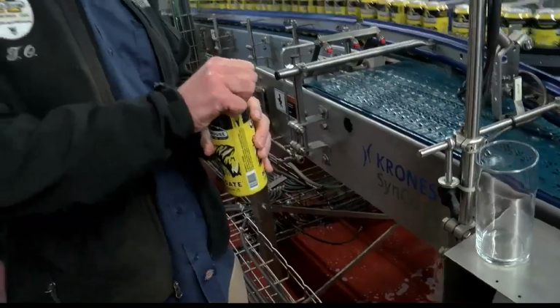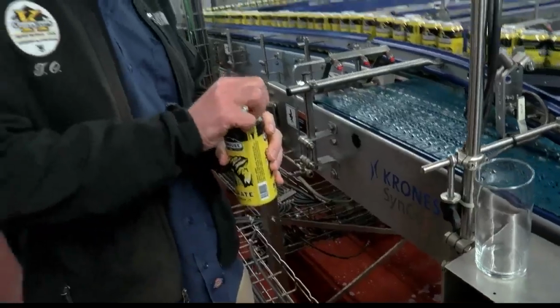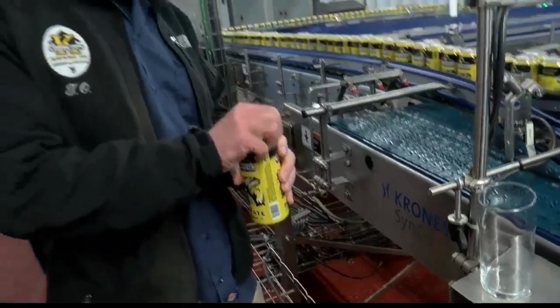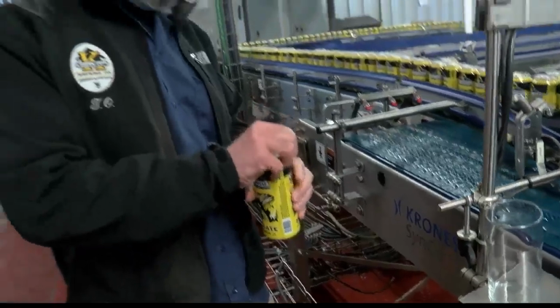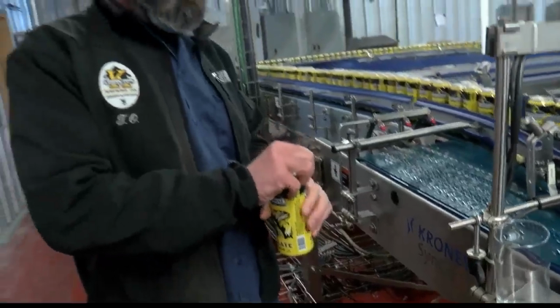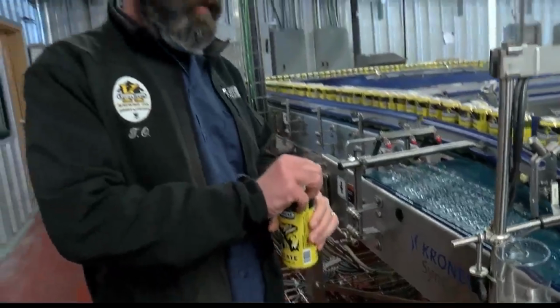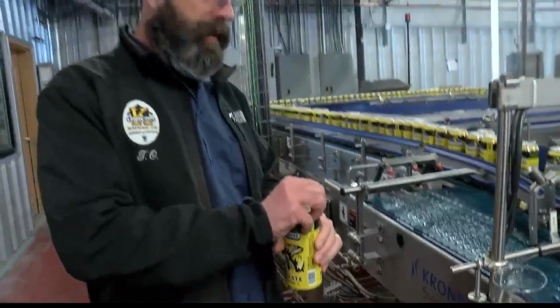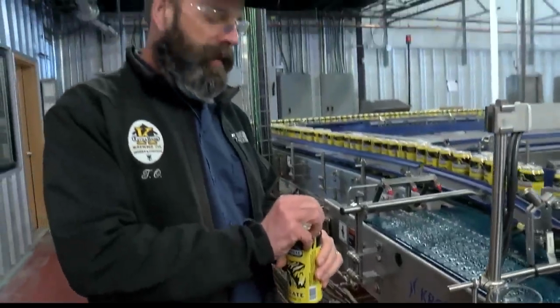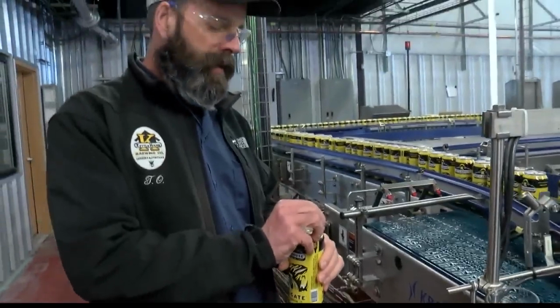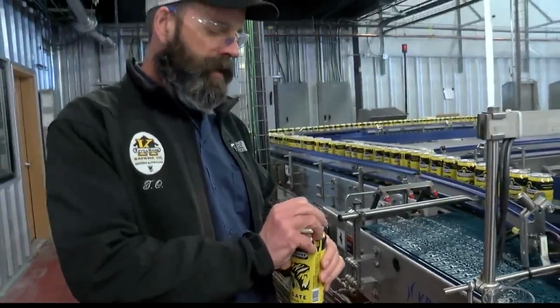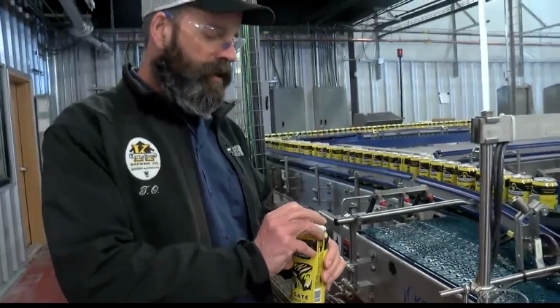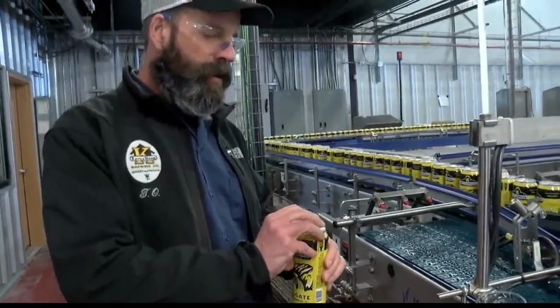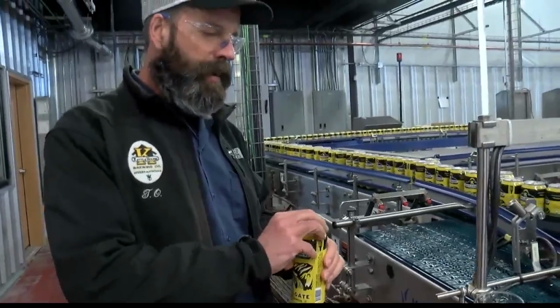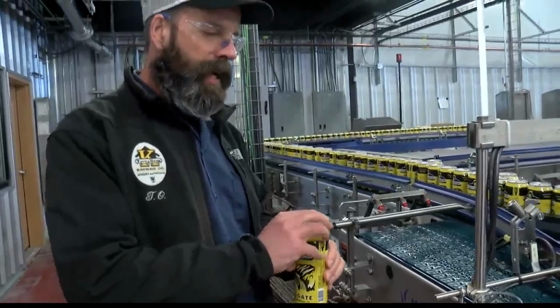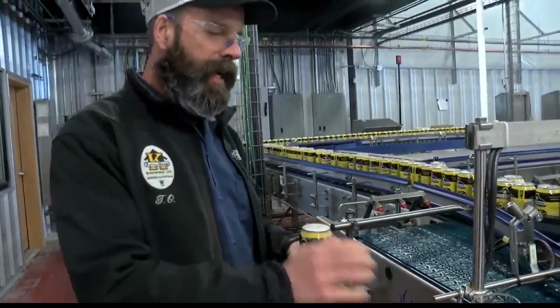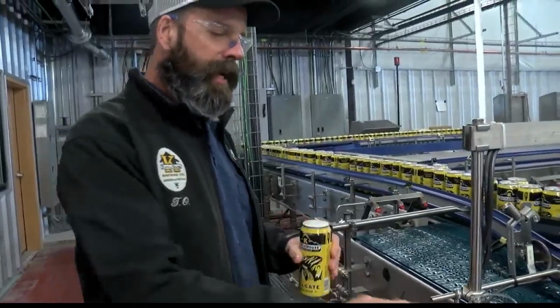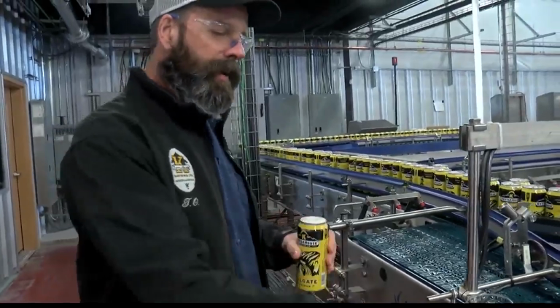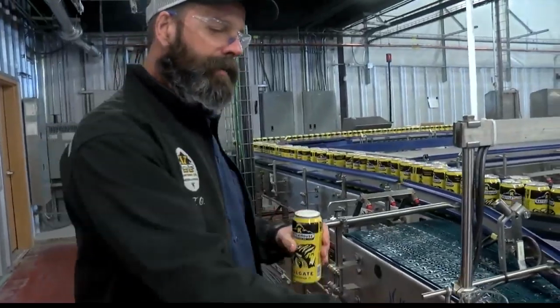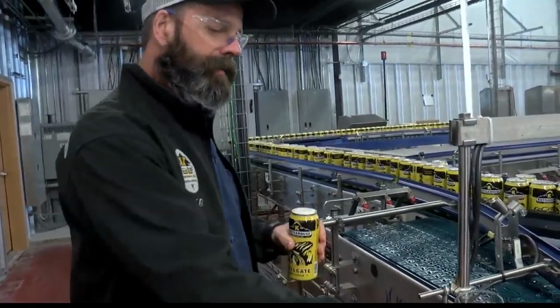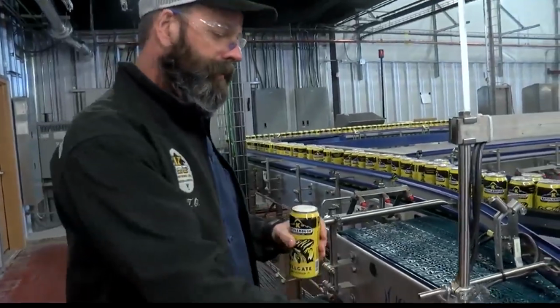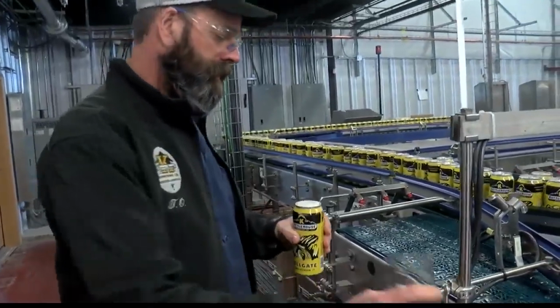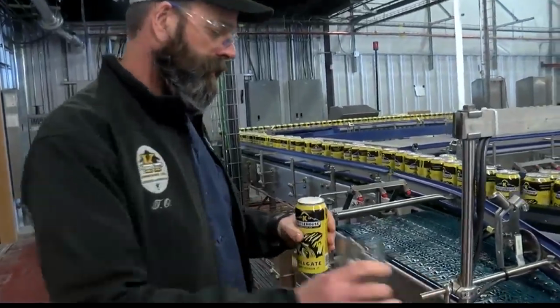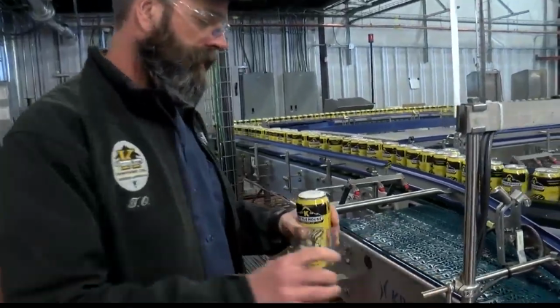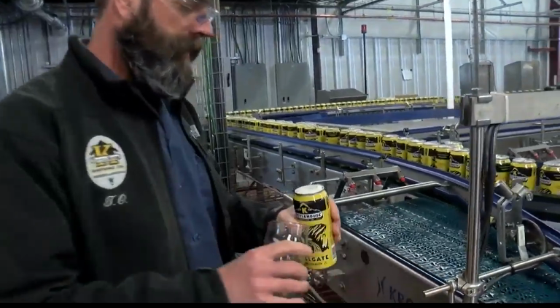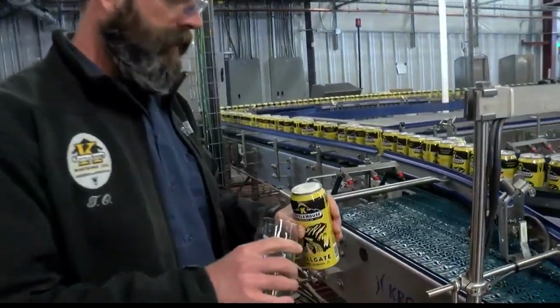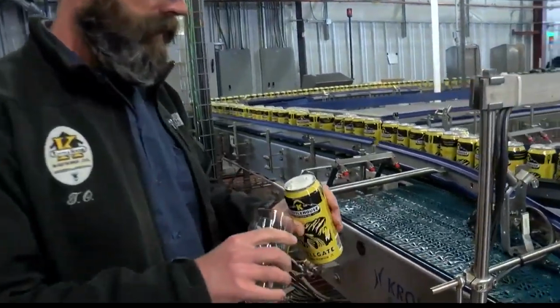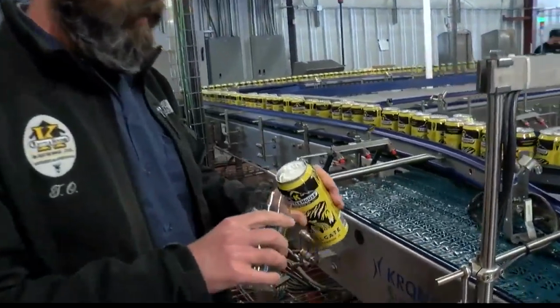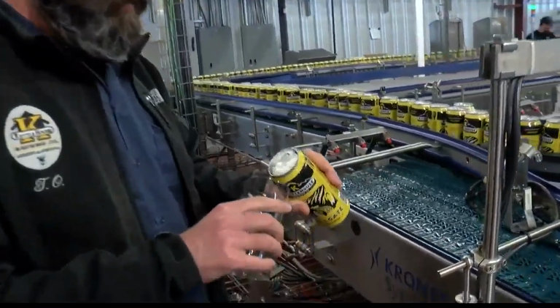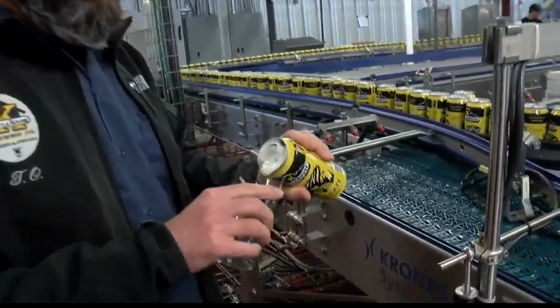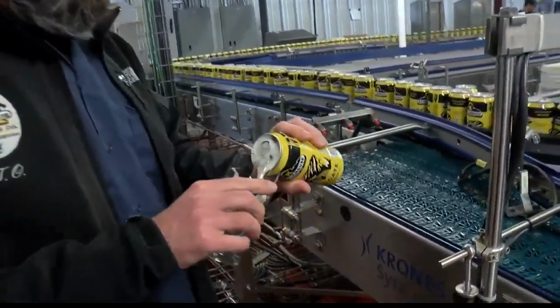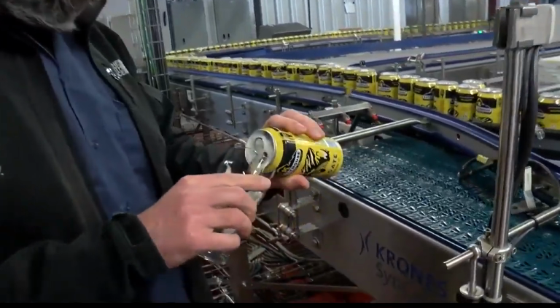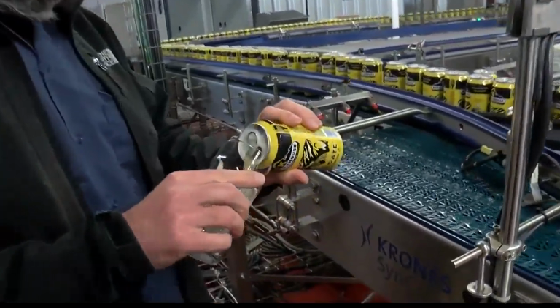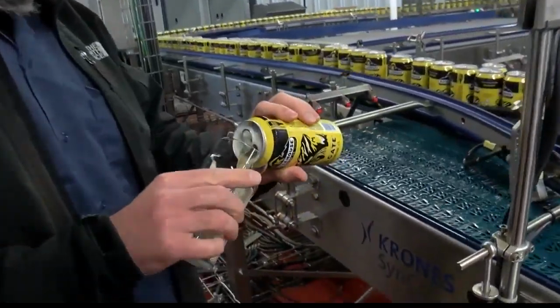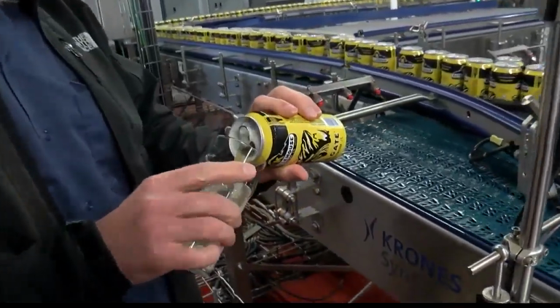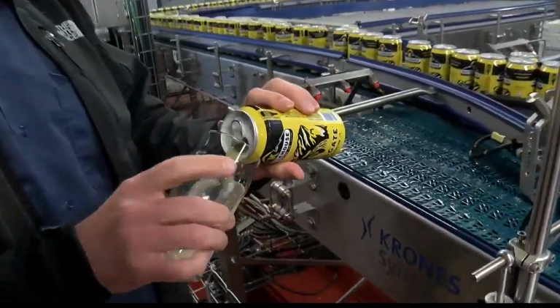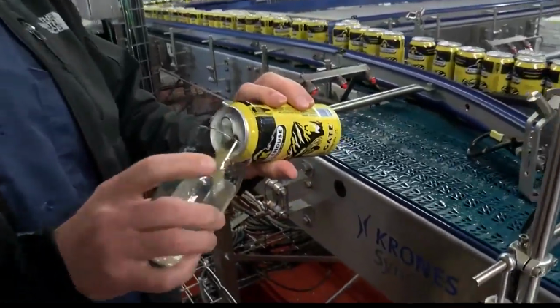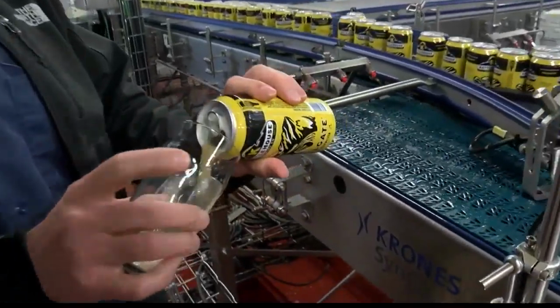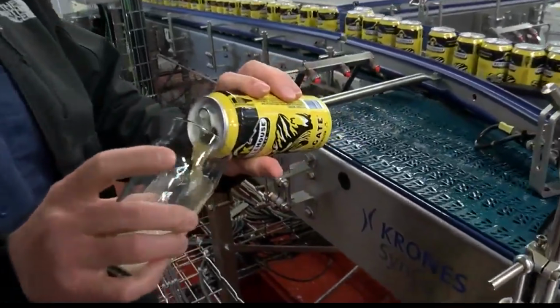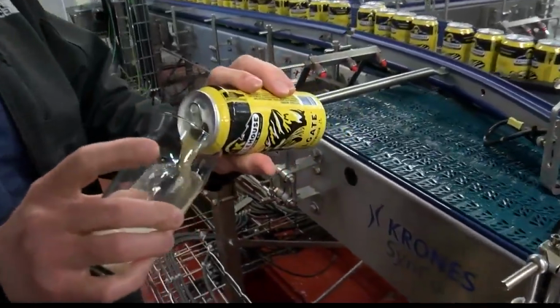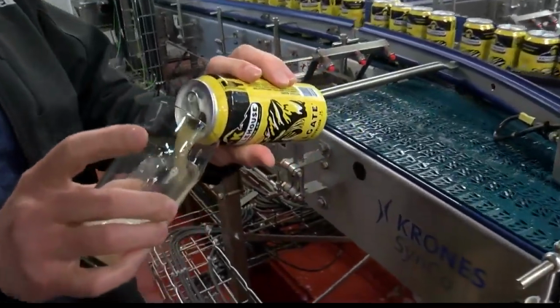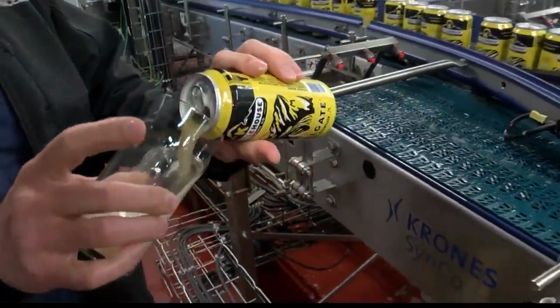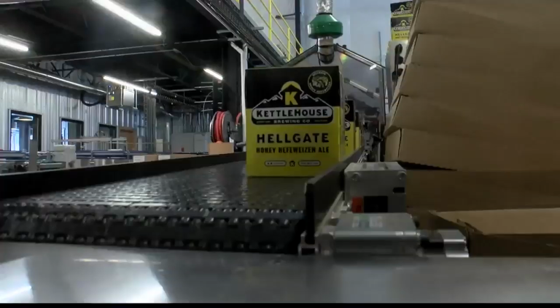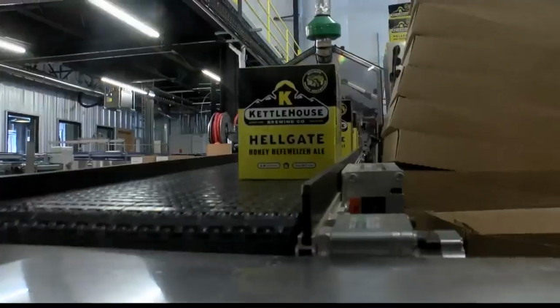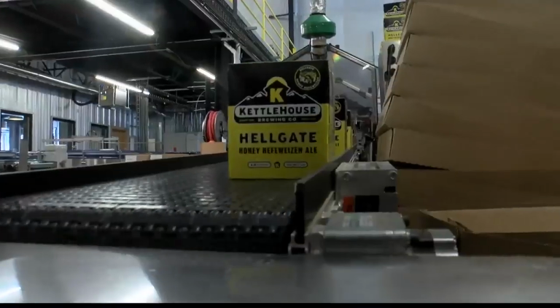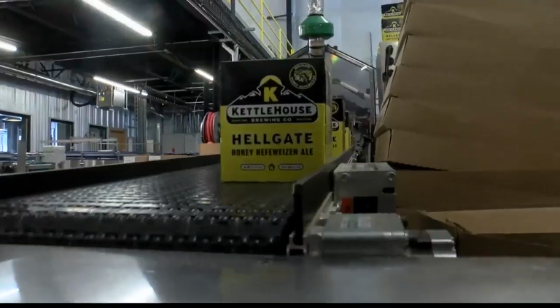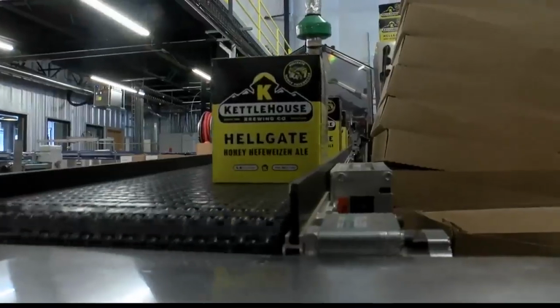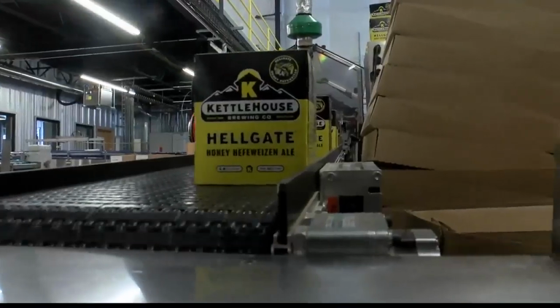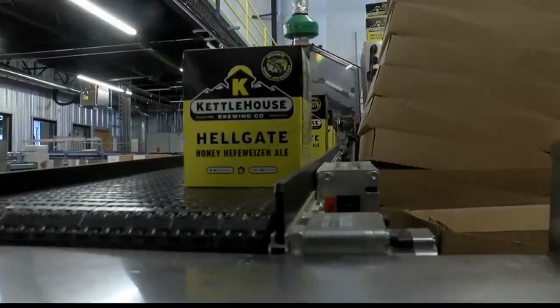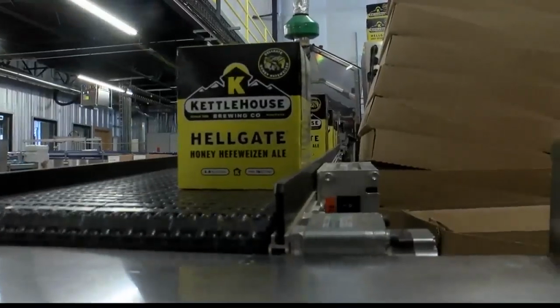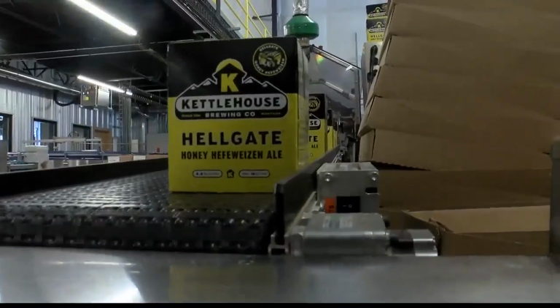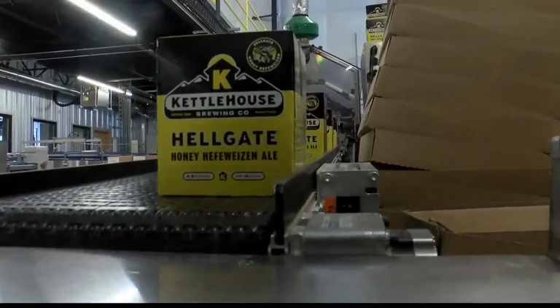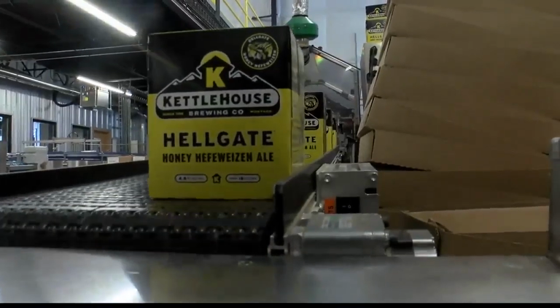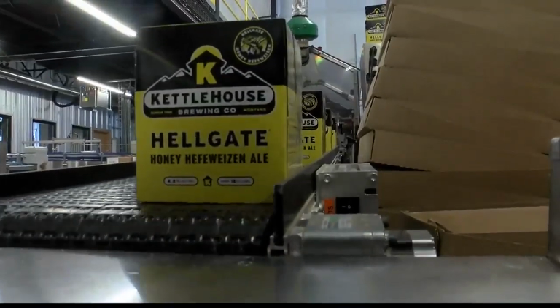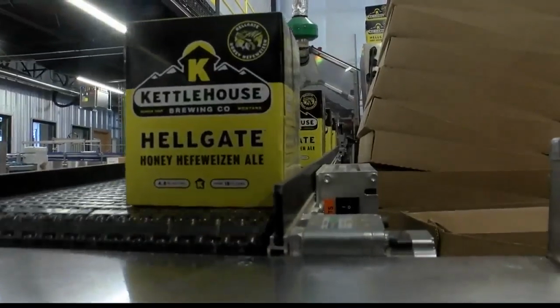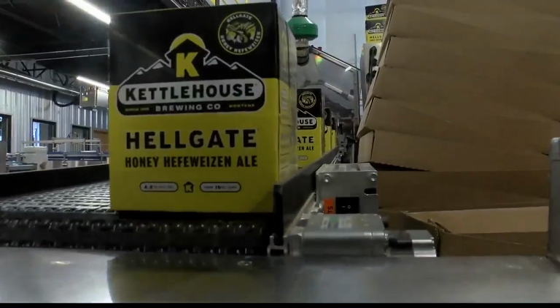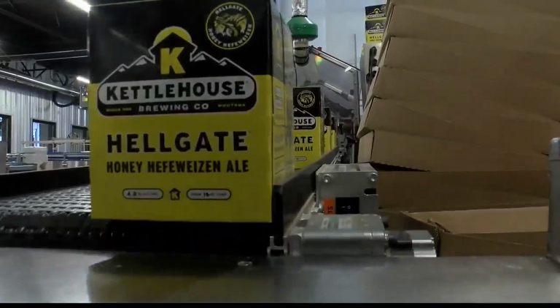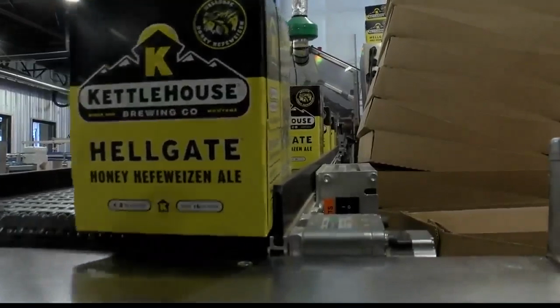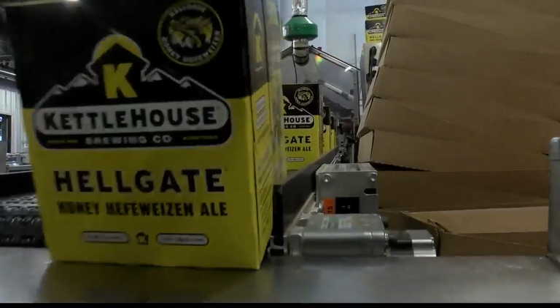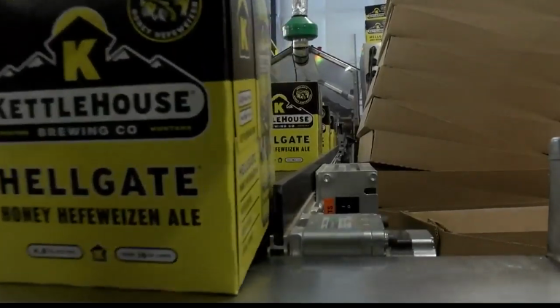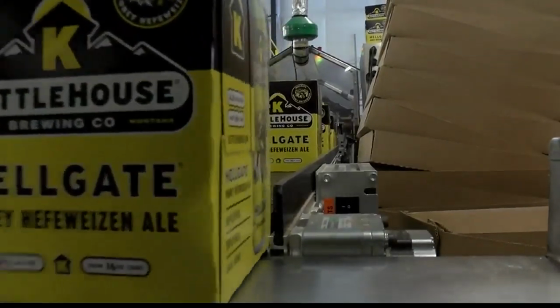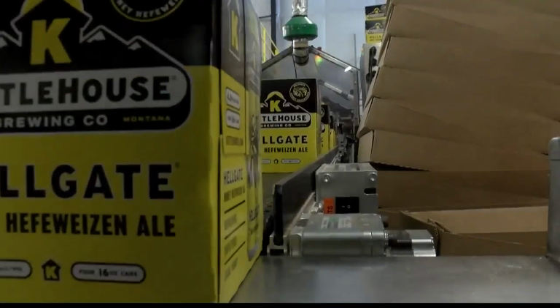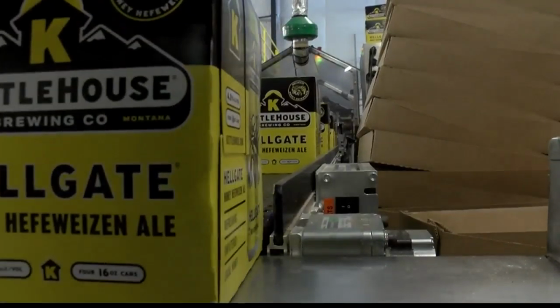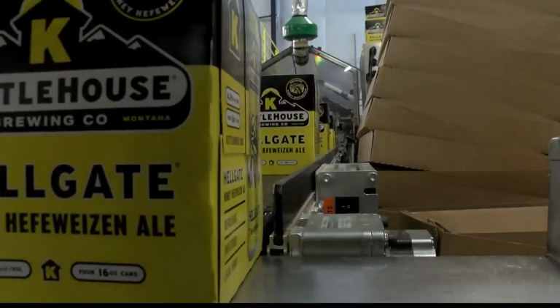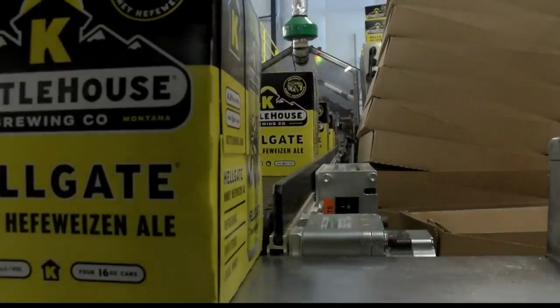The brewery recently opened a brand new tap room that will be open during the summer concert season at the Kettle House Amphitheater — and it's open now as well.